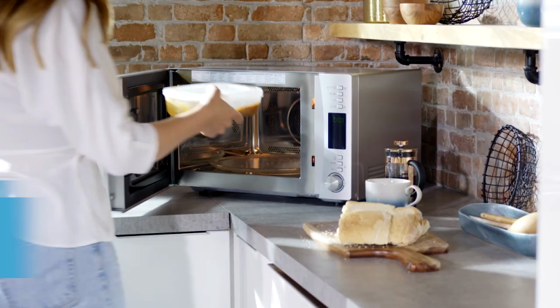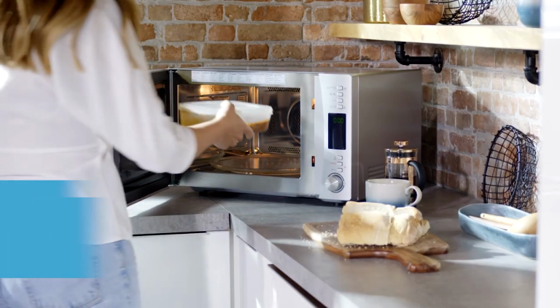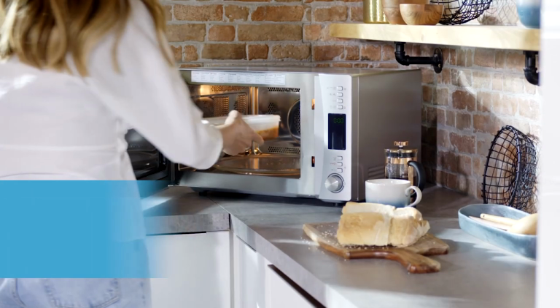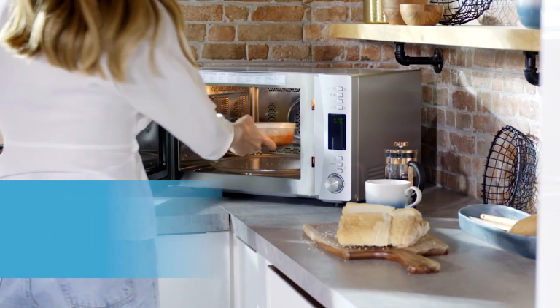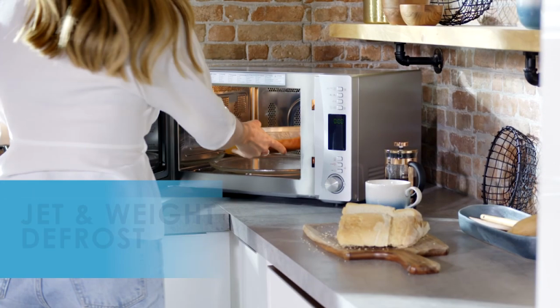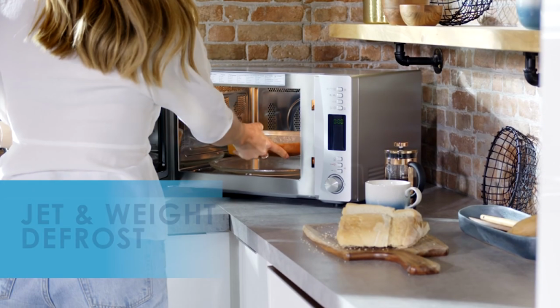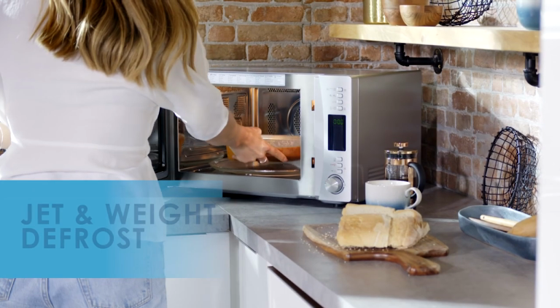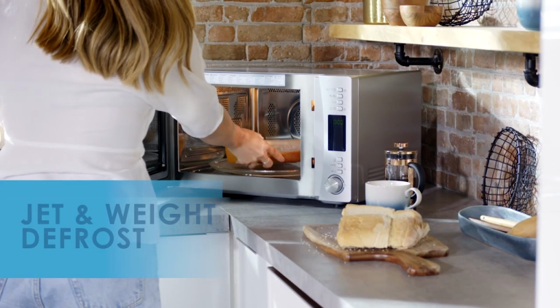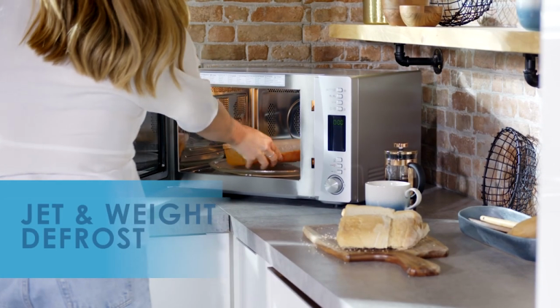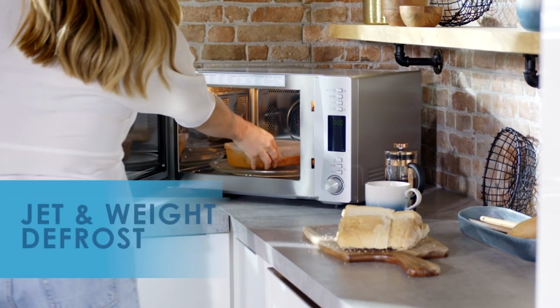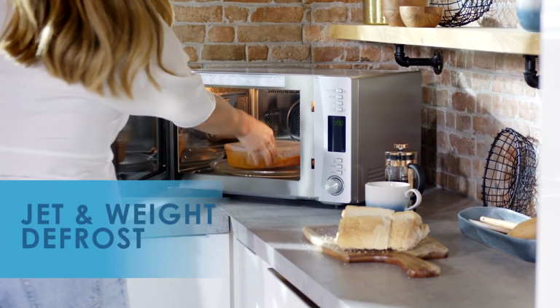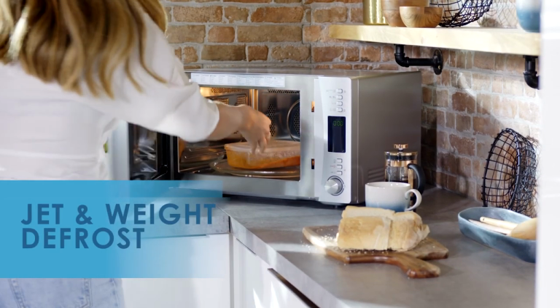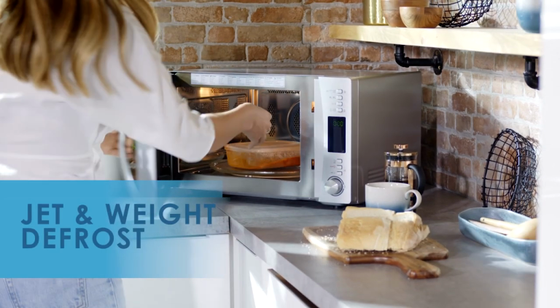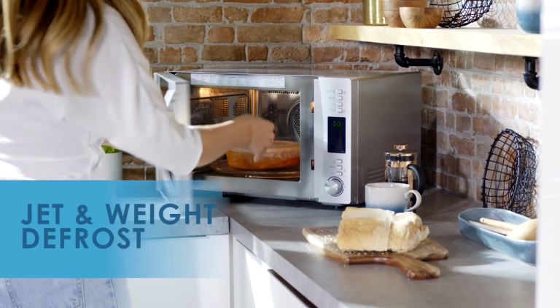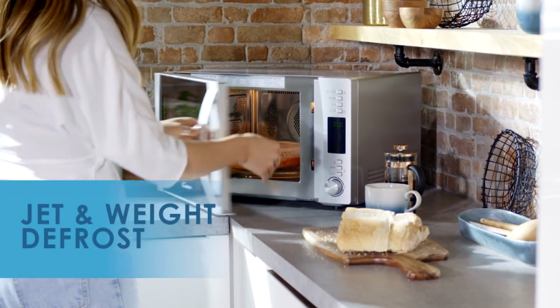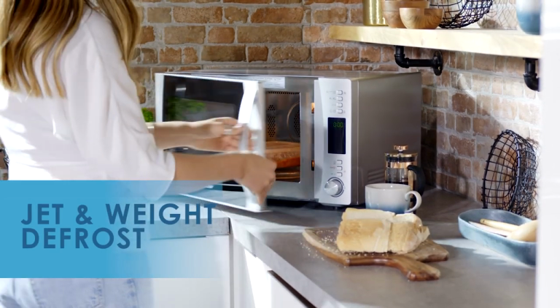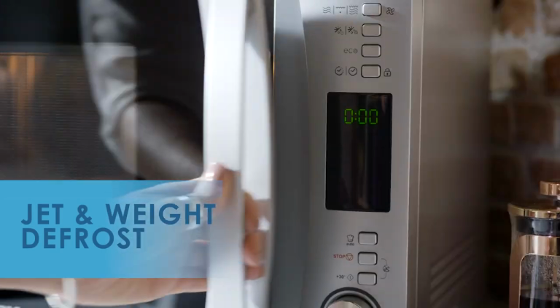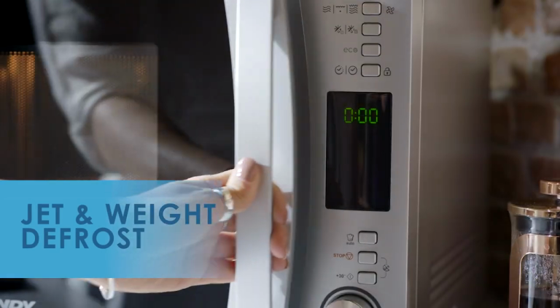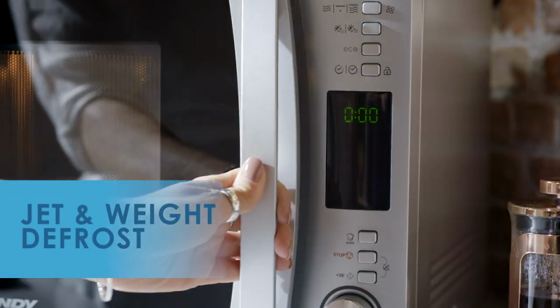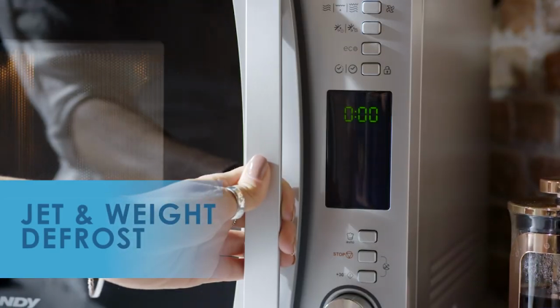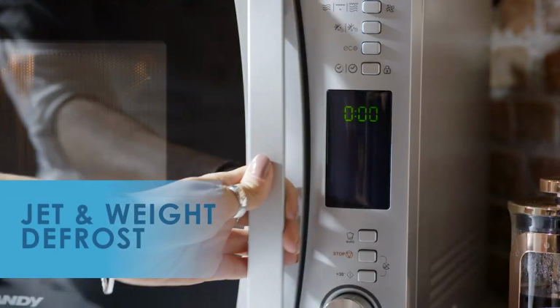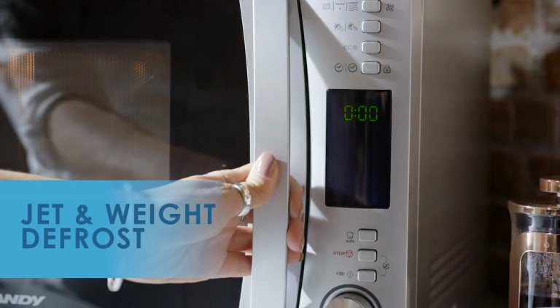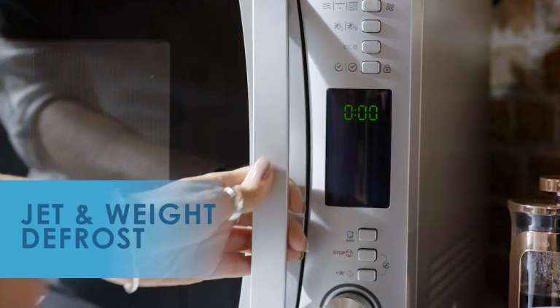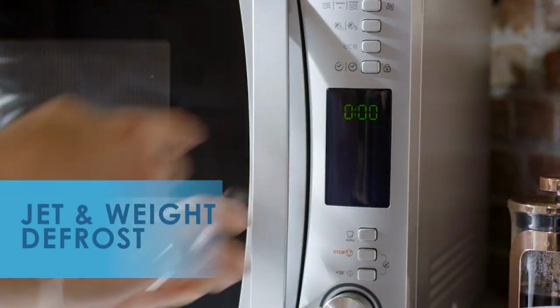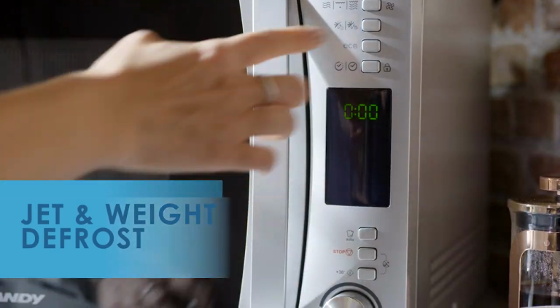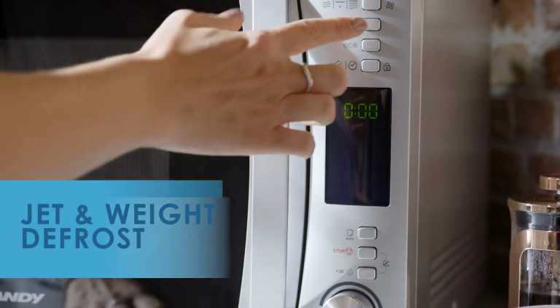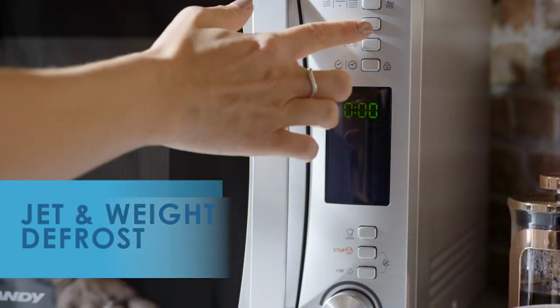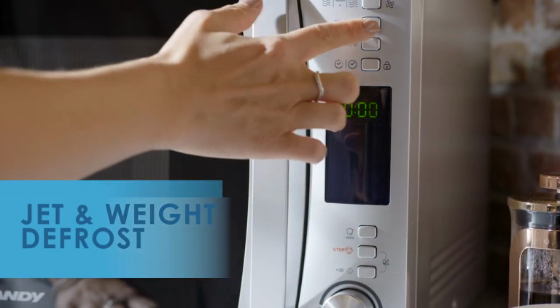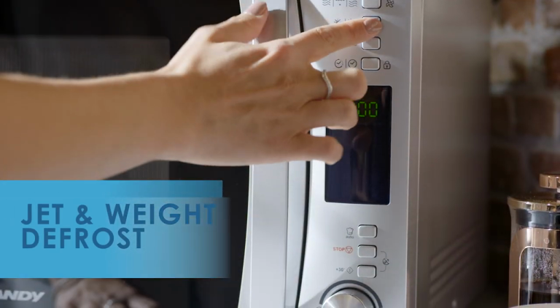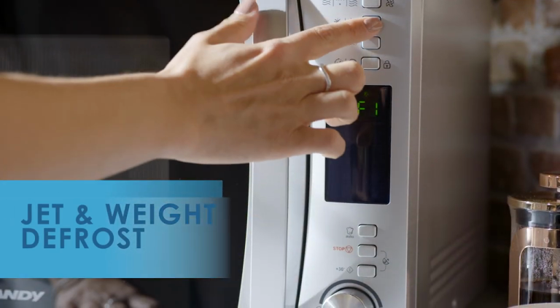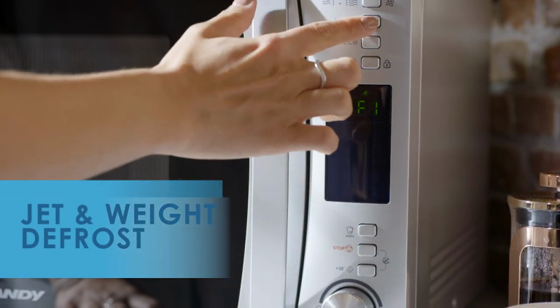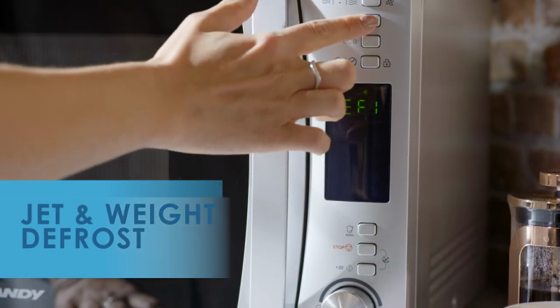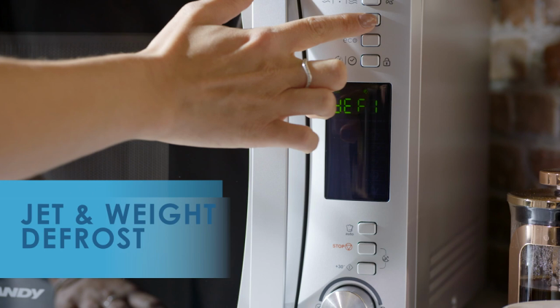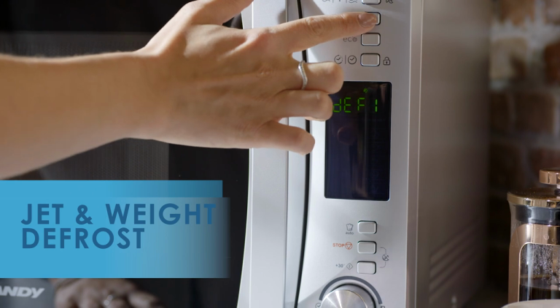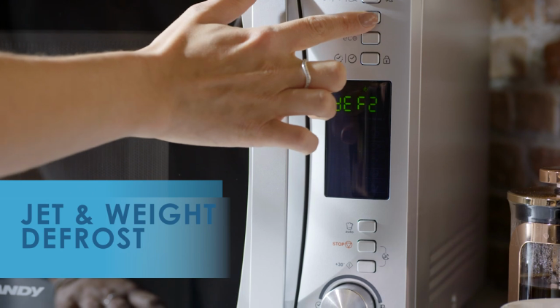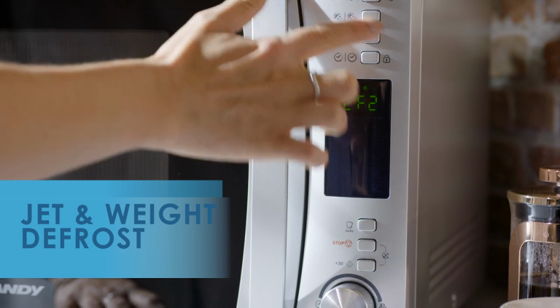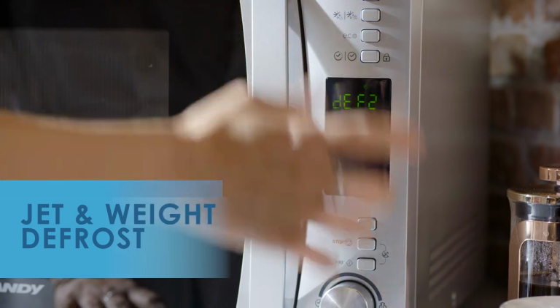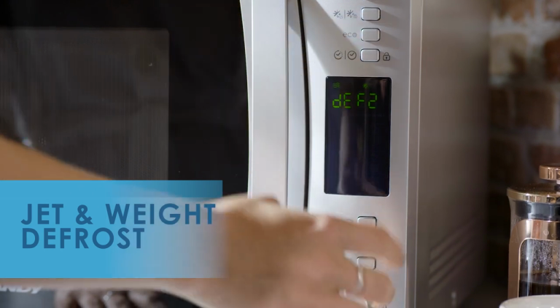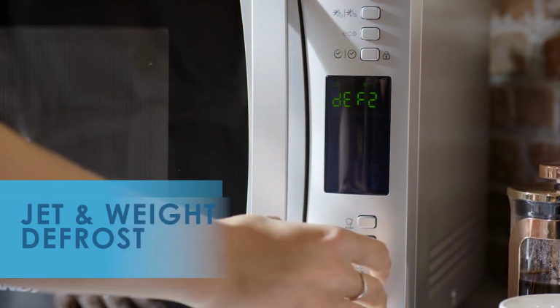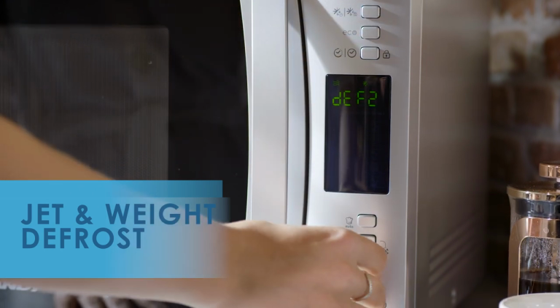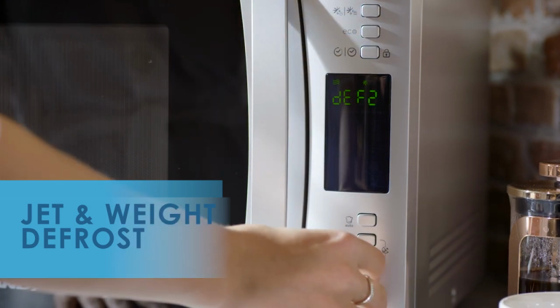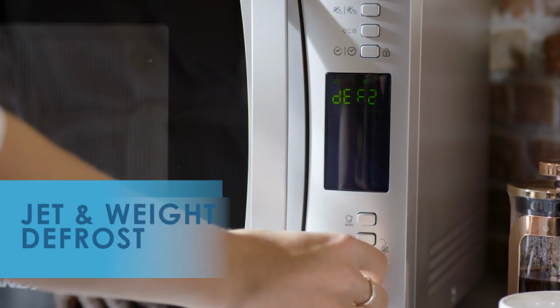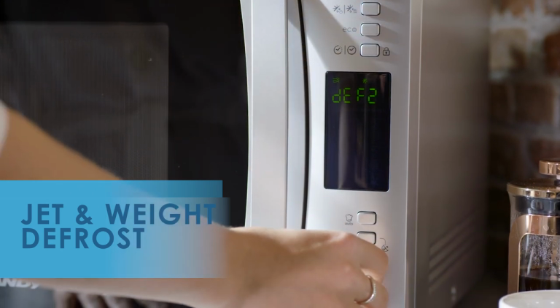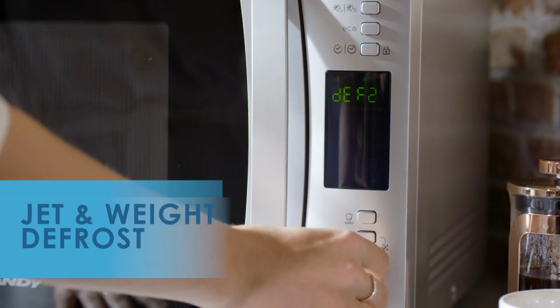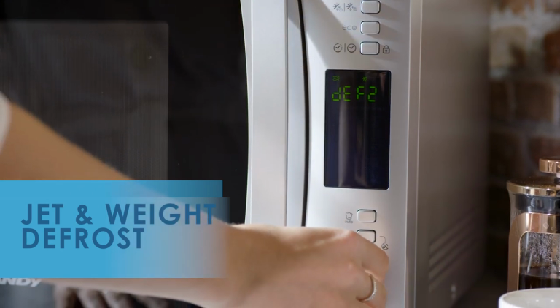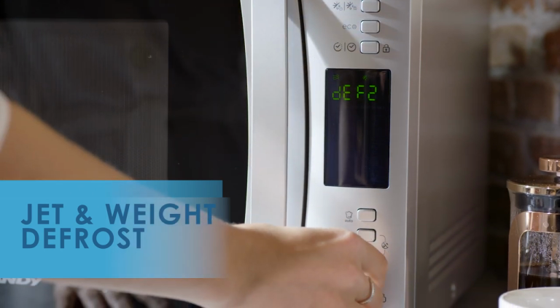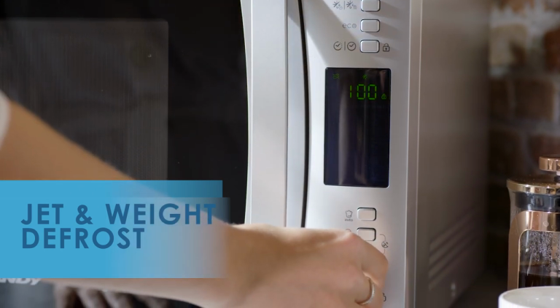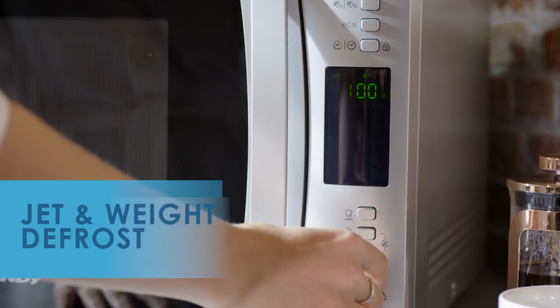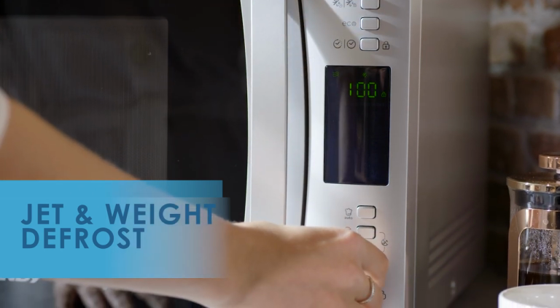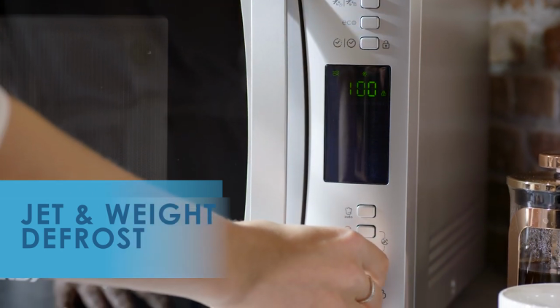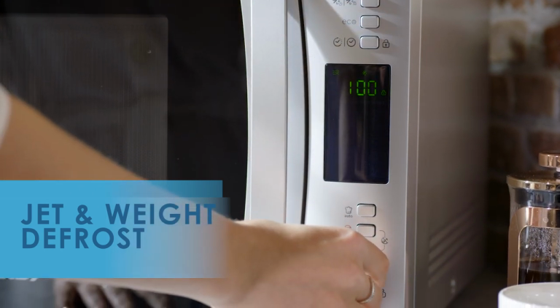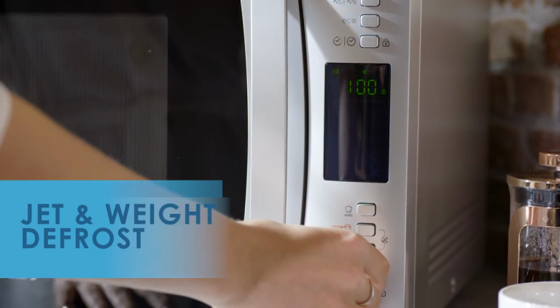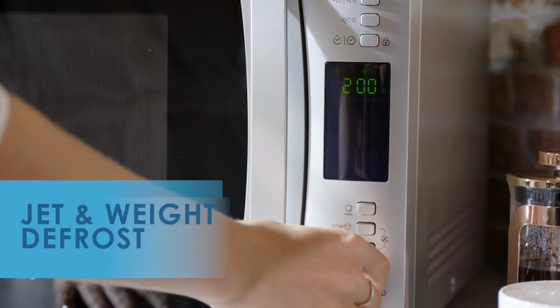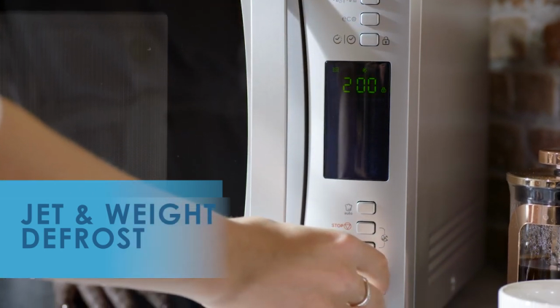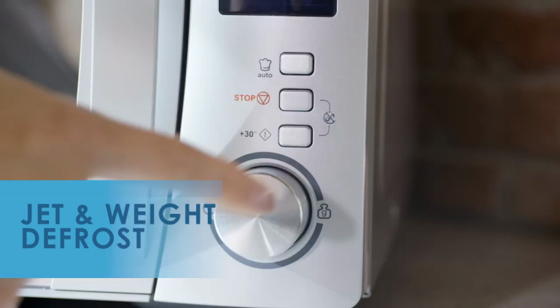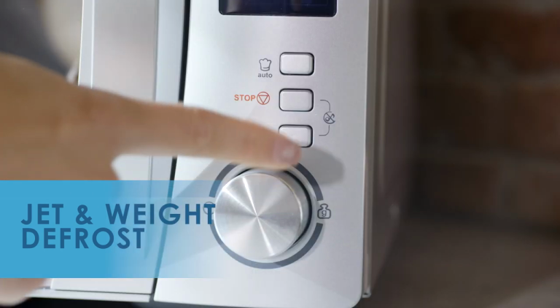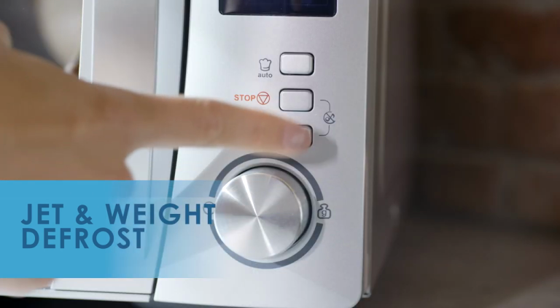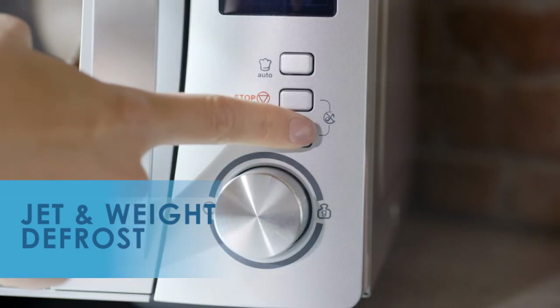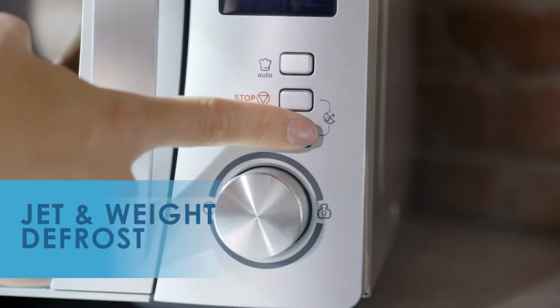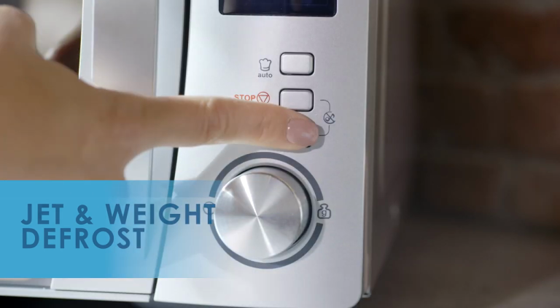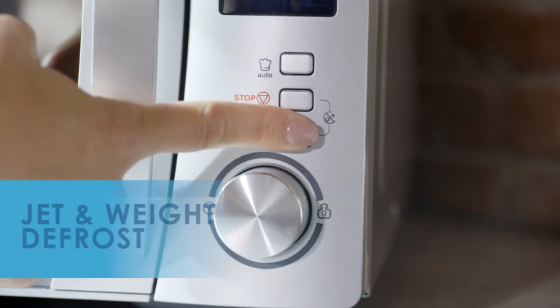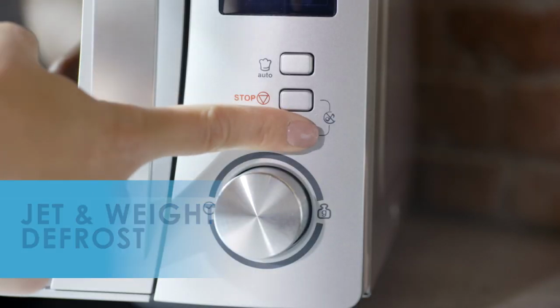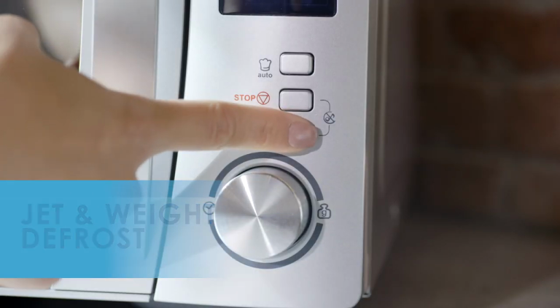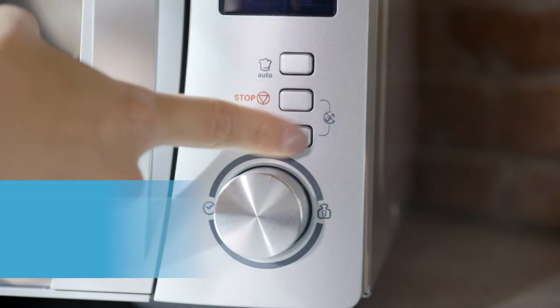With added convenience comes the jet and wait defrost options to ensure your foods are ready for cooking, and the express cooking option for quick and easy starts.